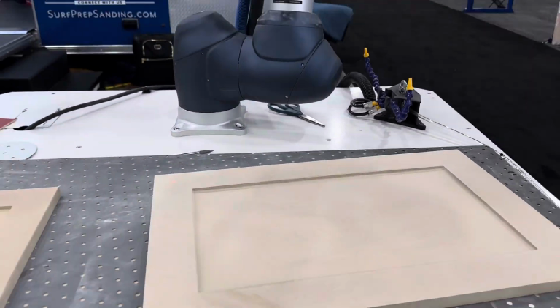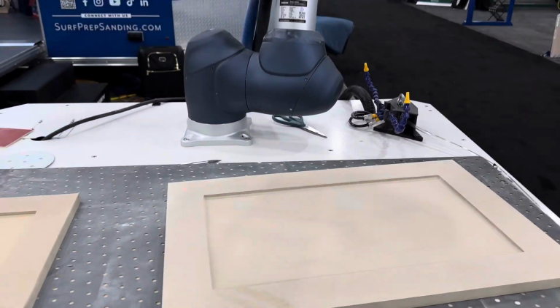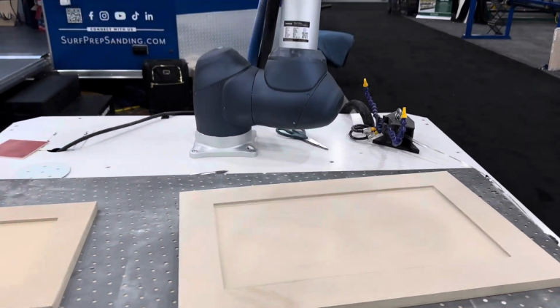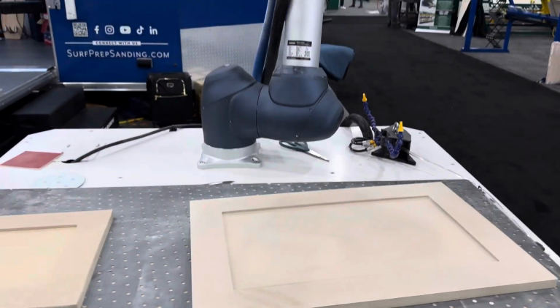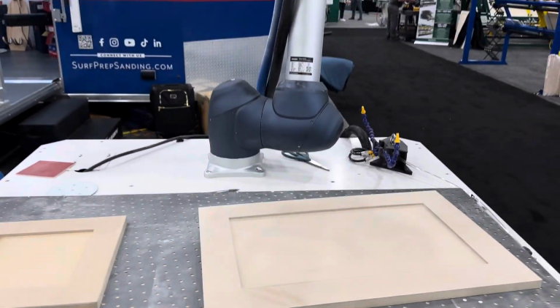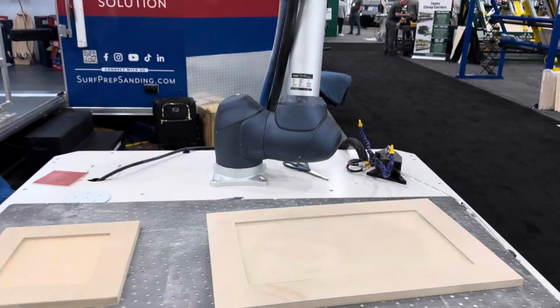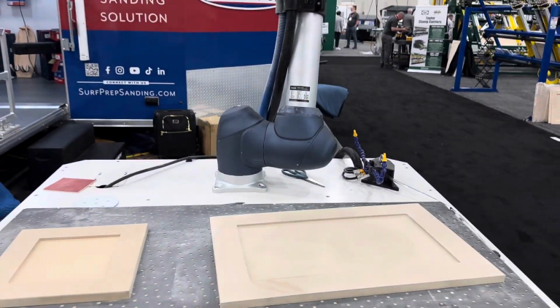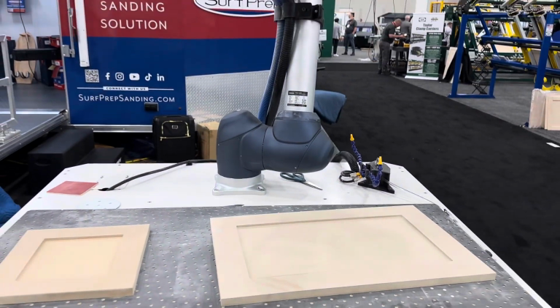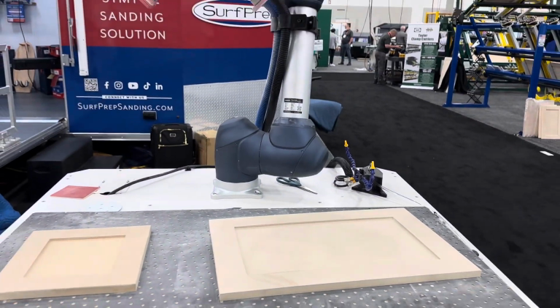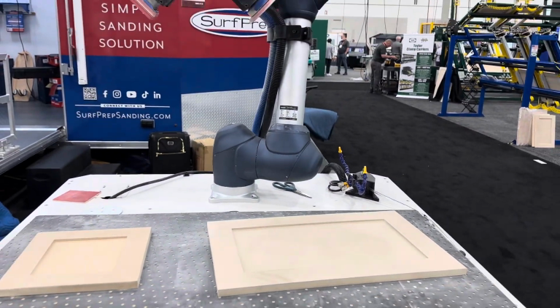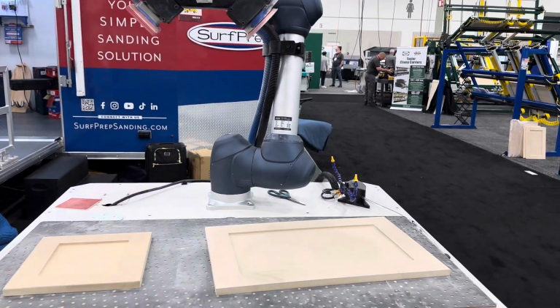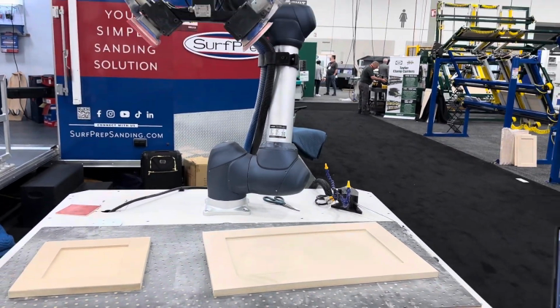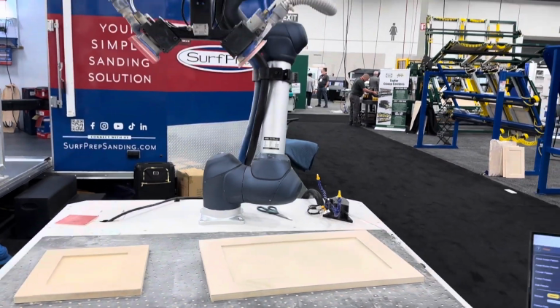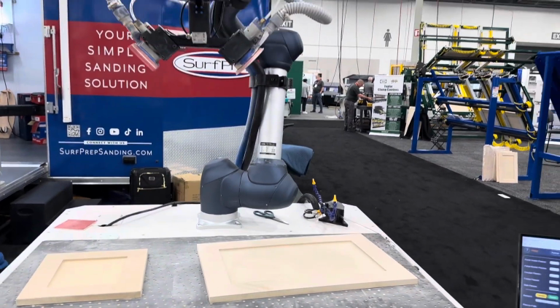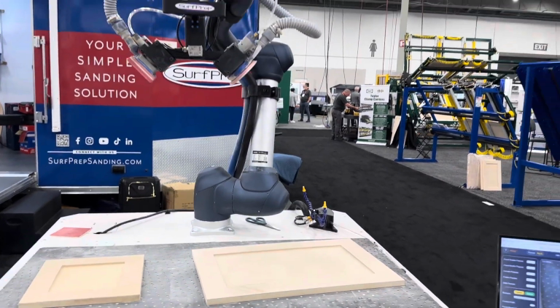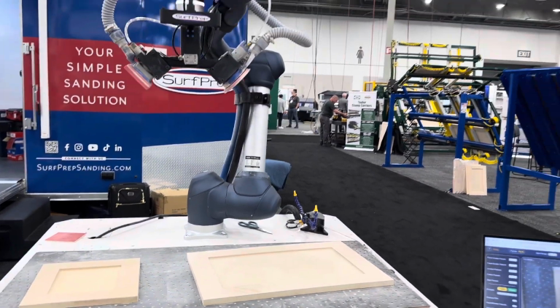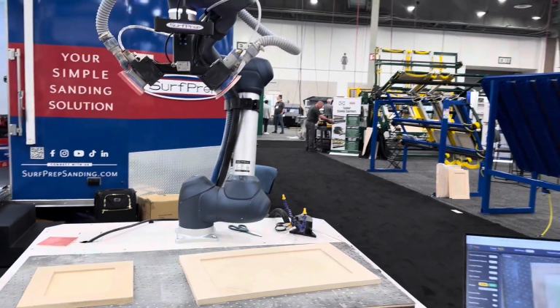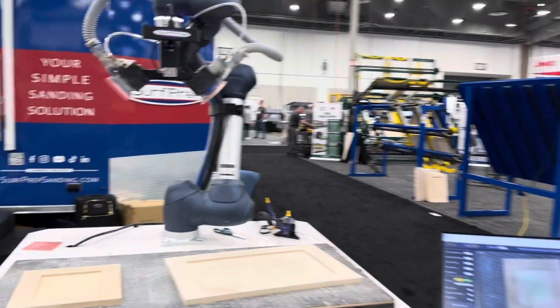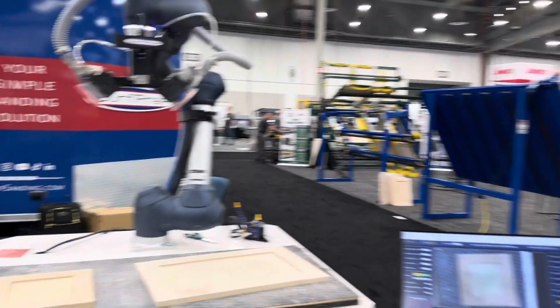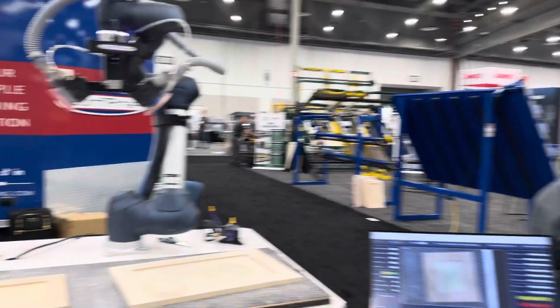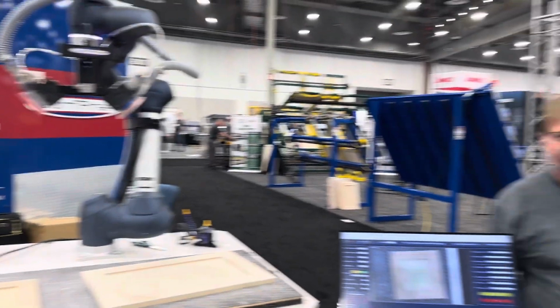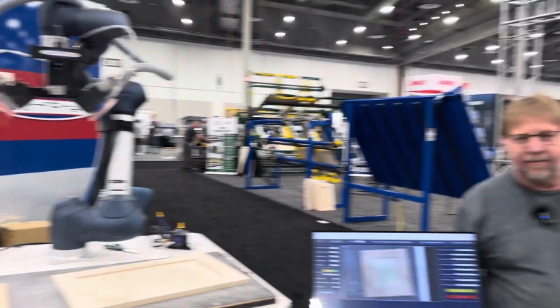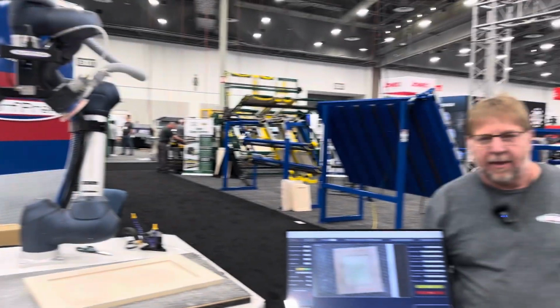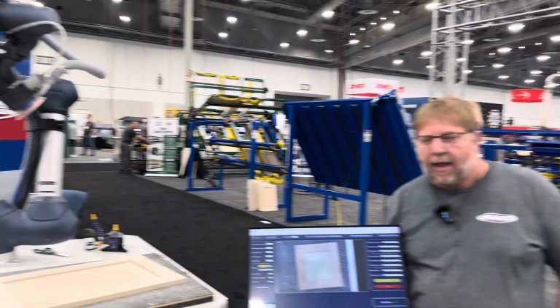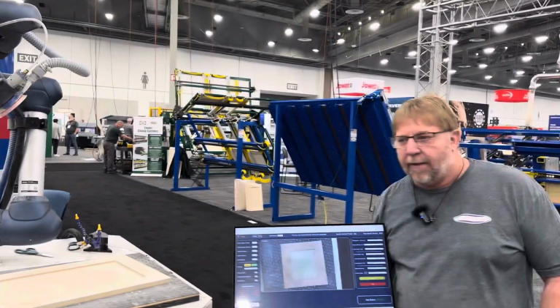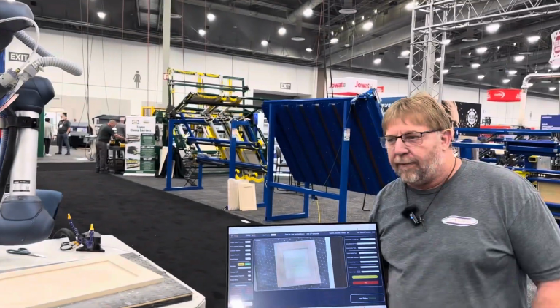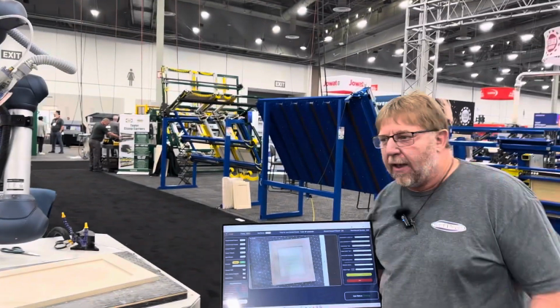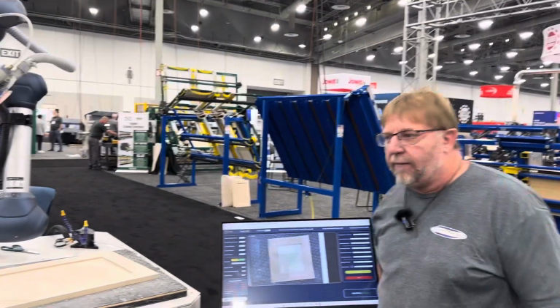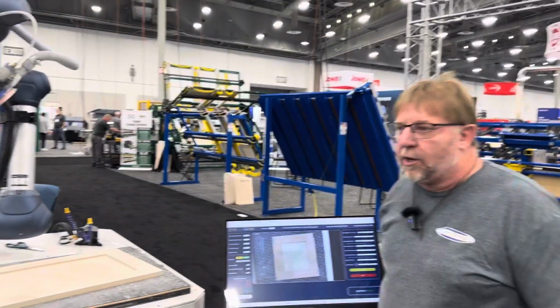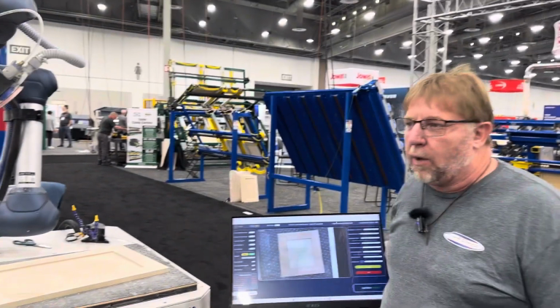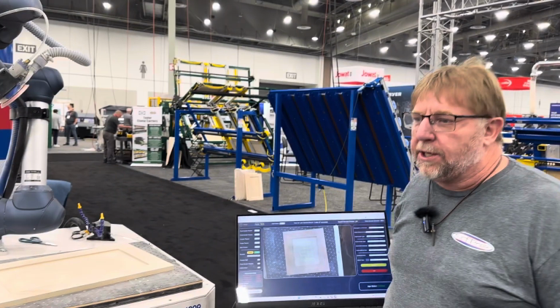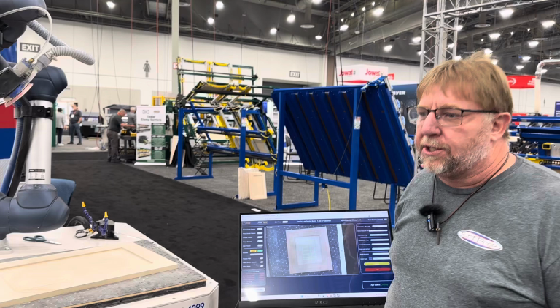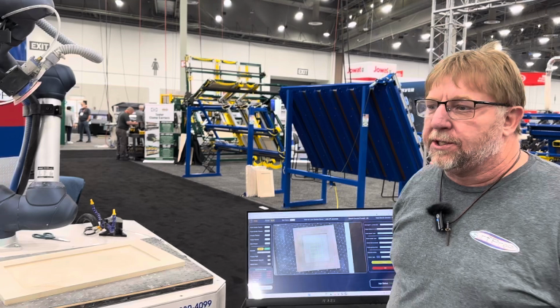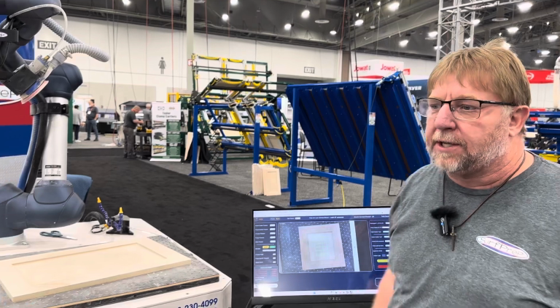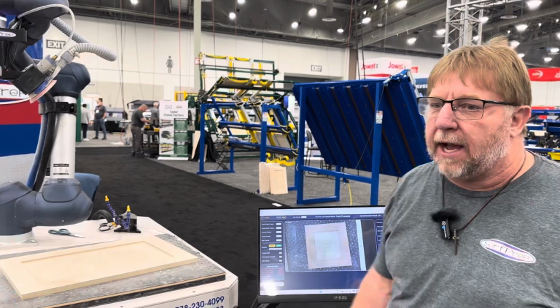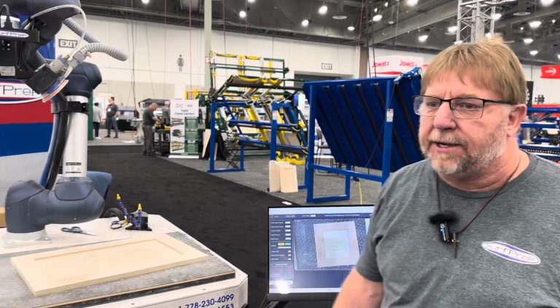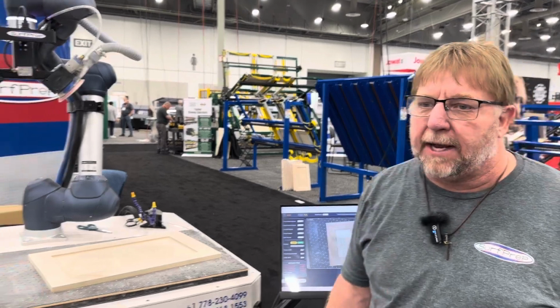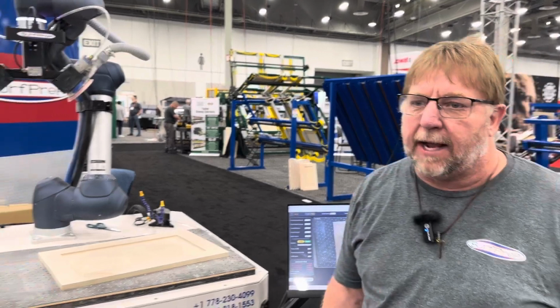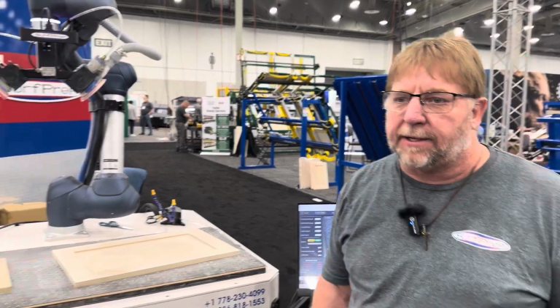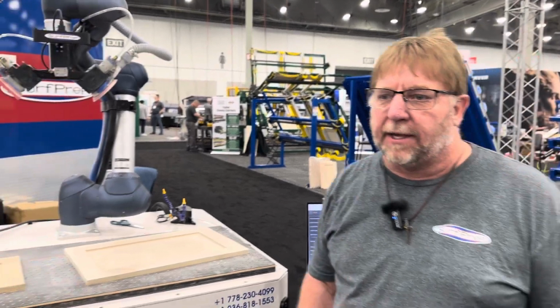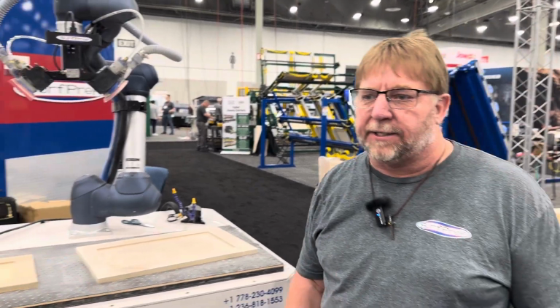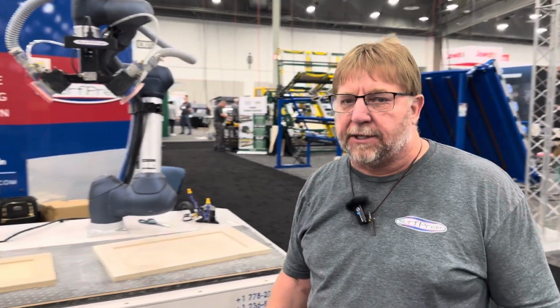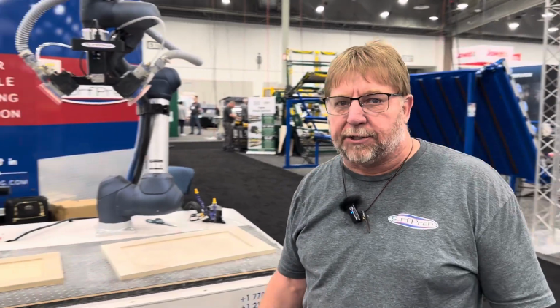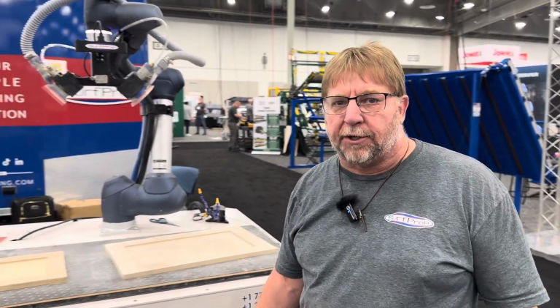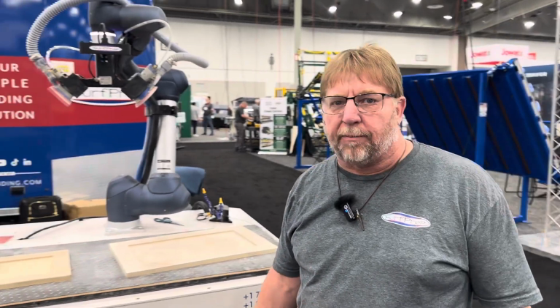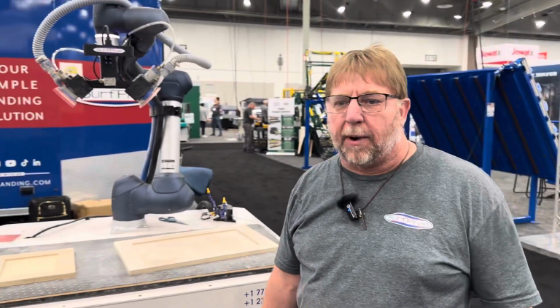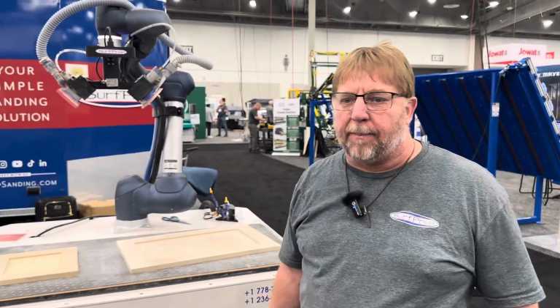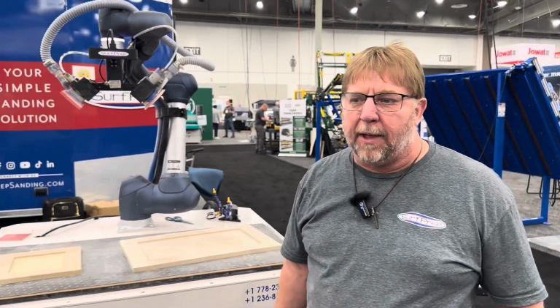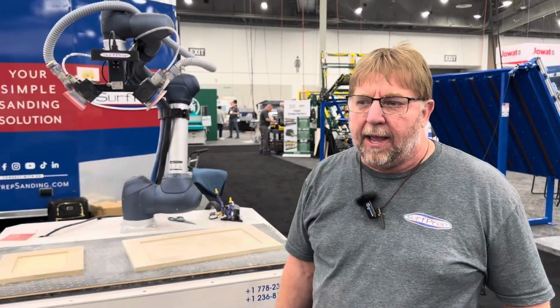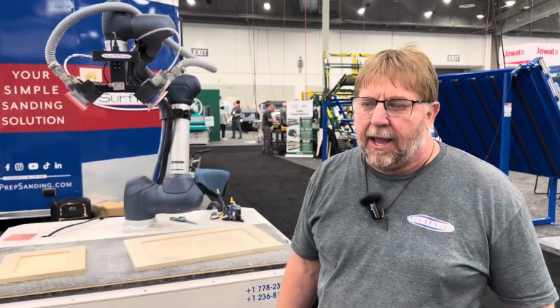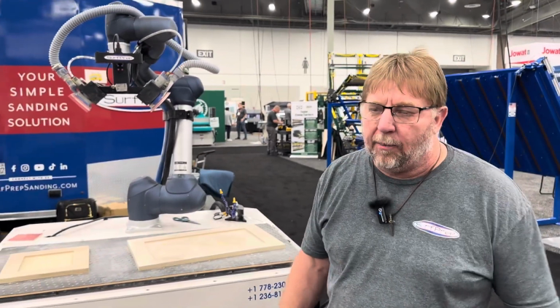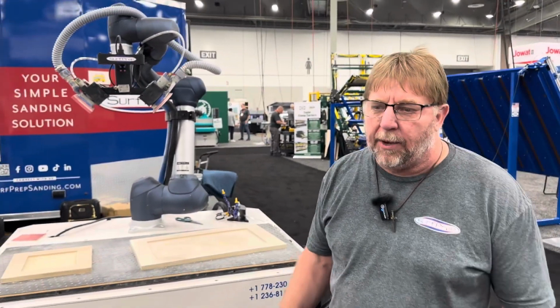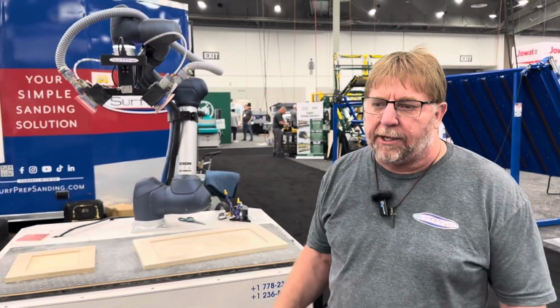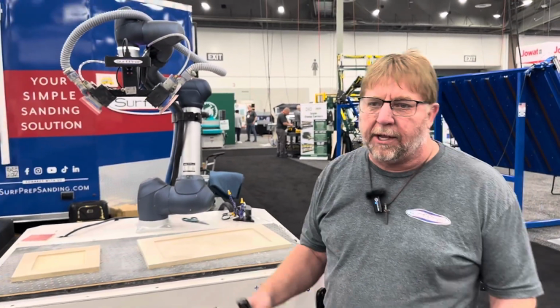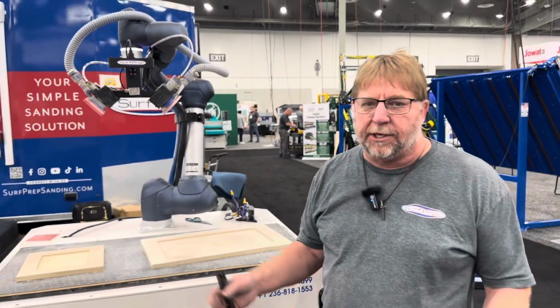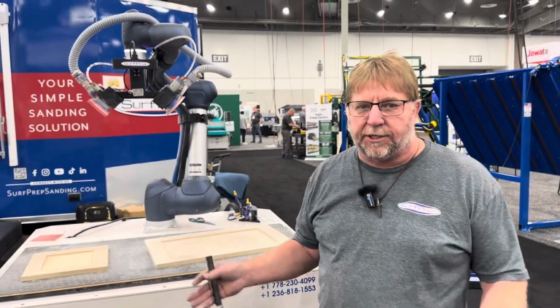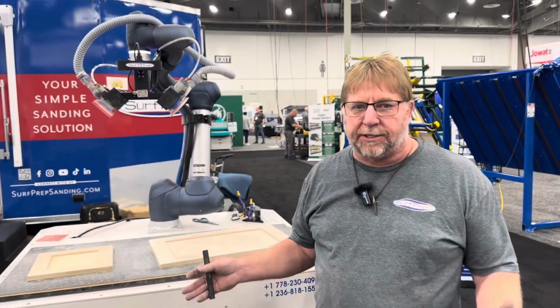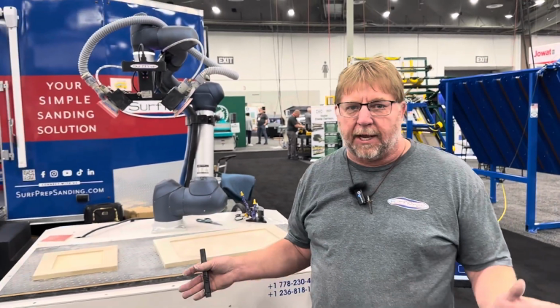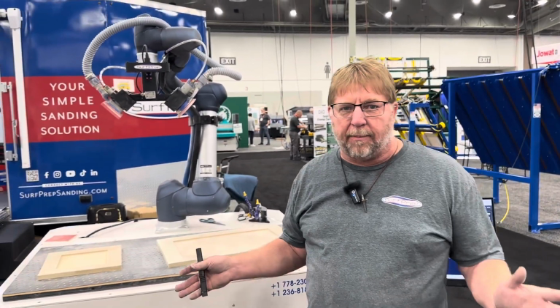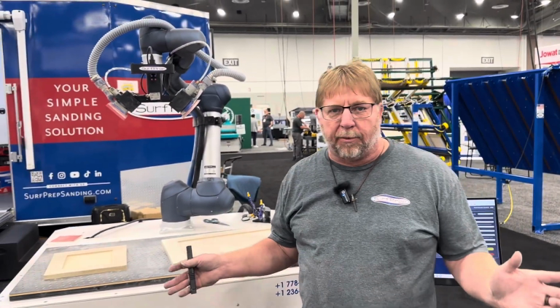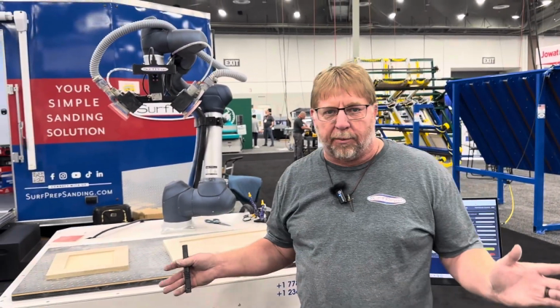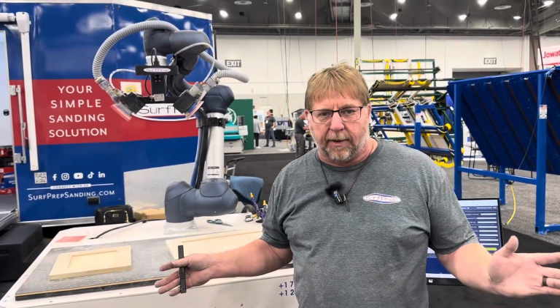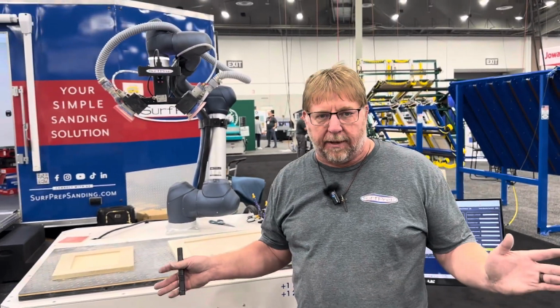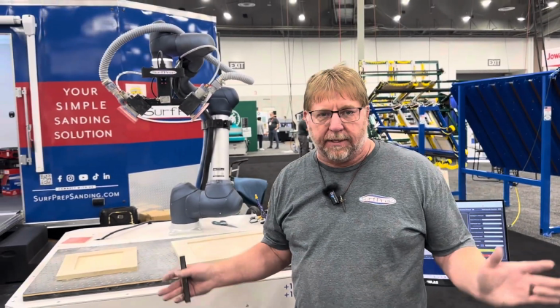Thanks for the demo, Denny. If you have any questions, contact us at Surfprep and we can get you set up with one of these.